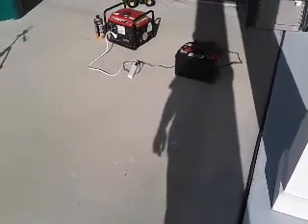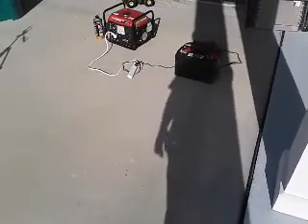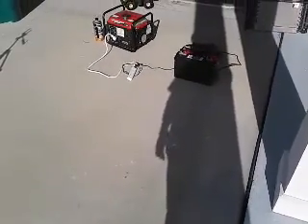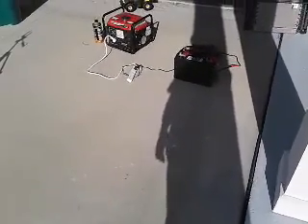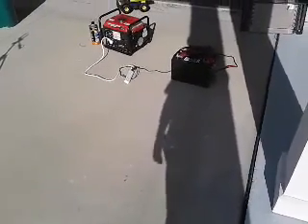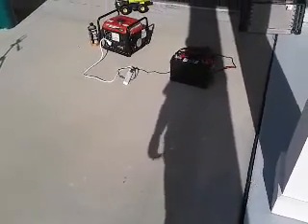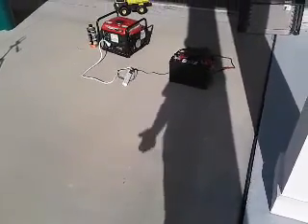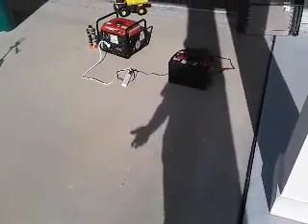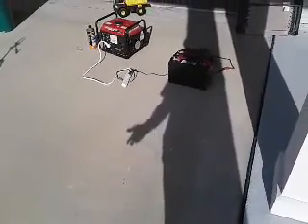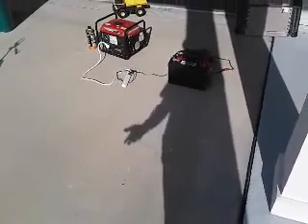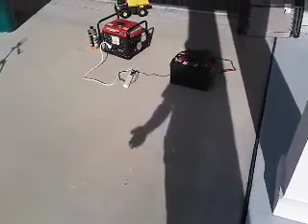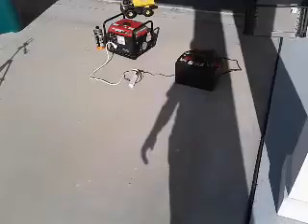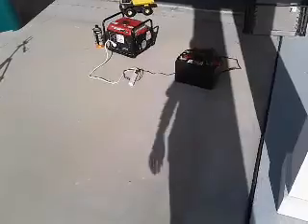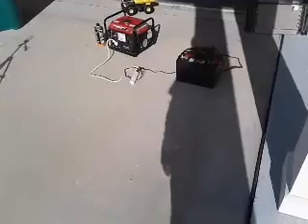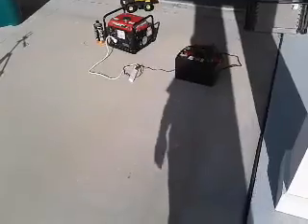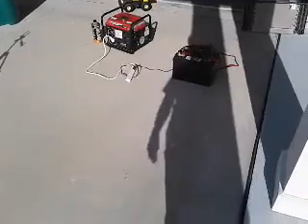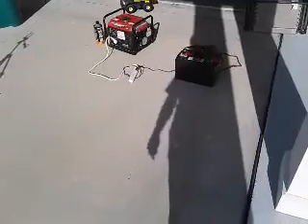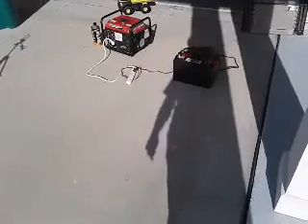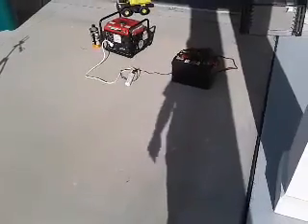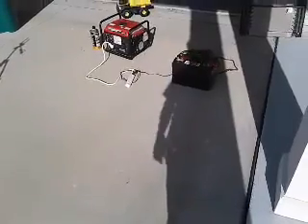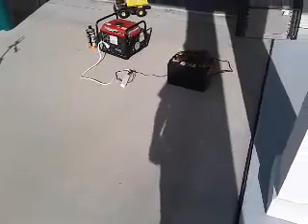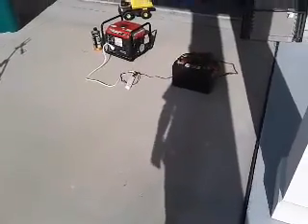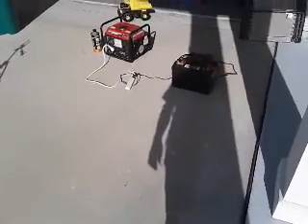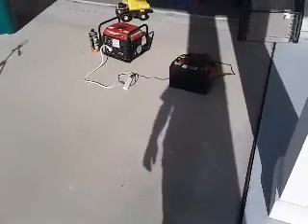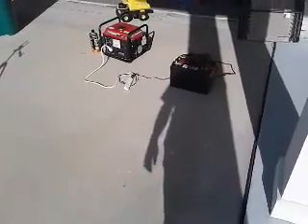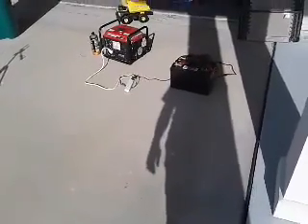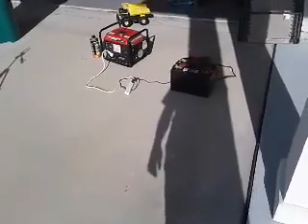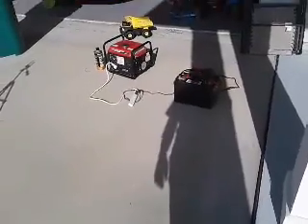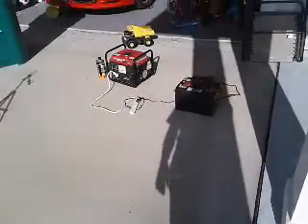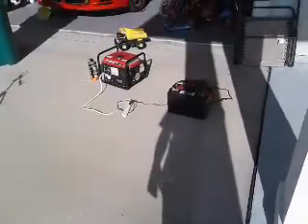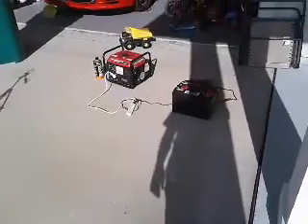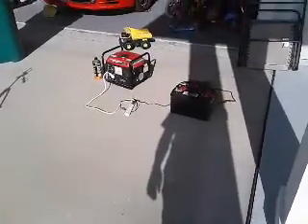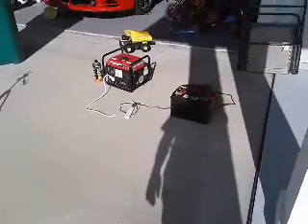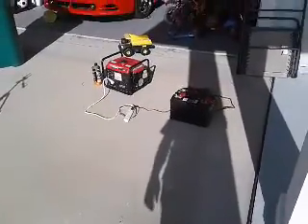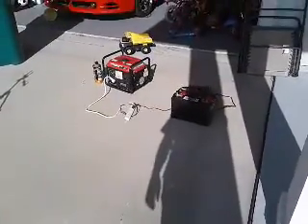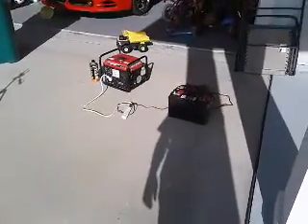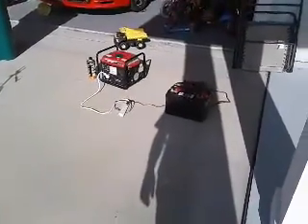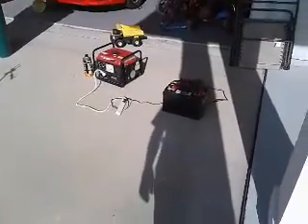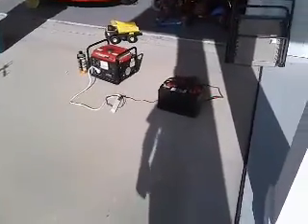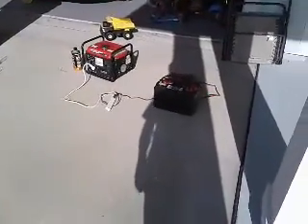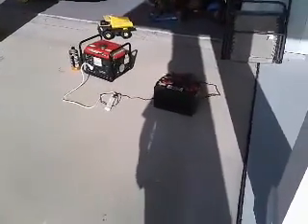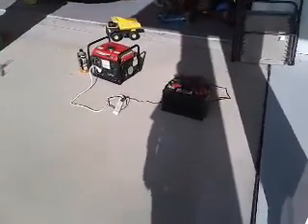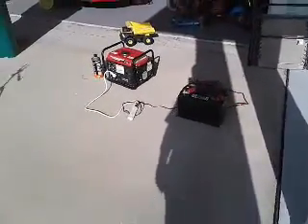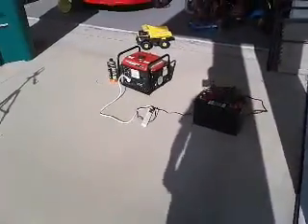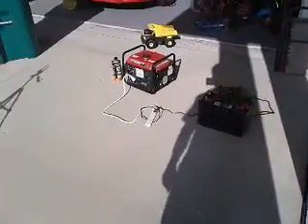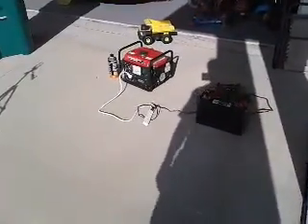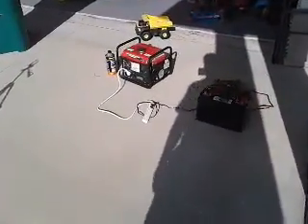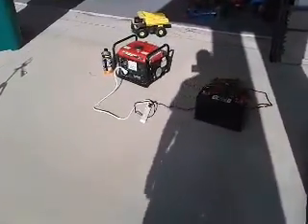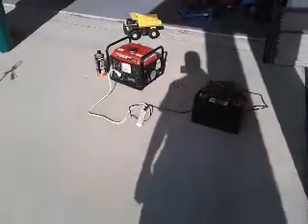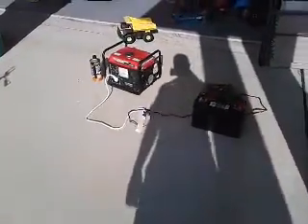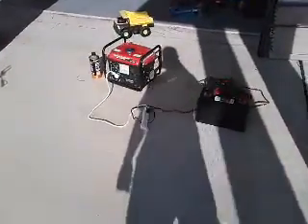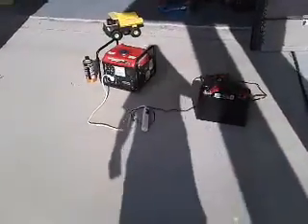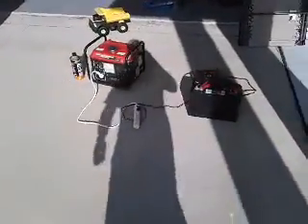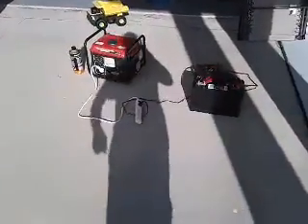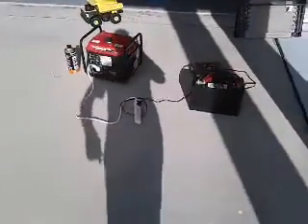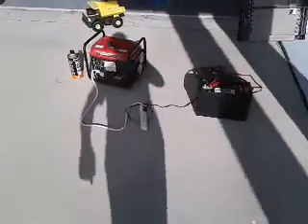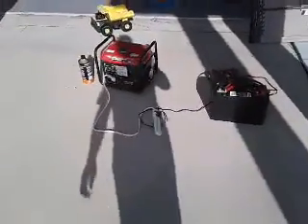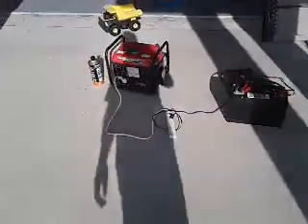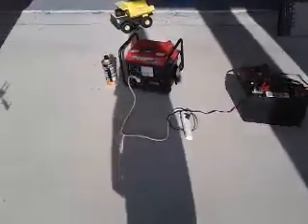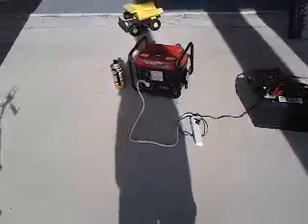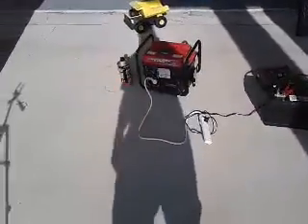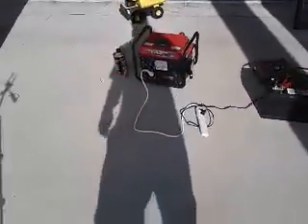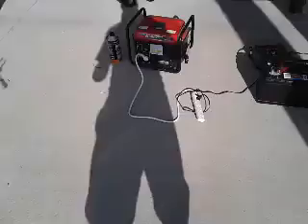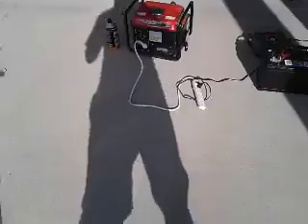This is a great setup for all you people who need this. I hope this is helping you. Be resourceful. Be safe.